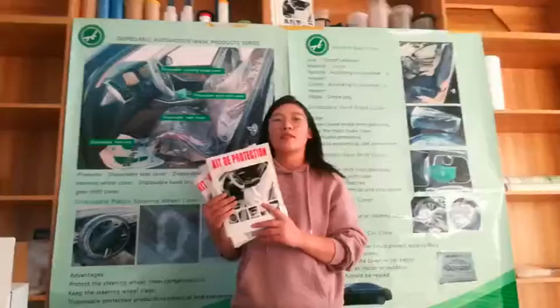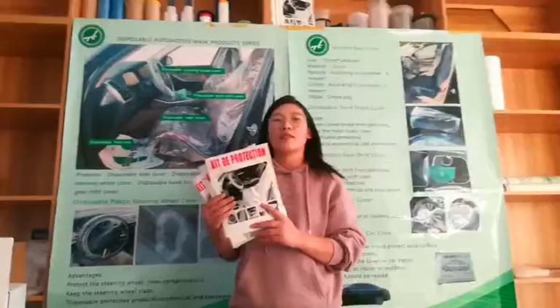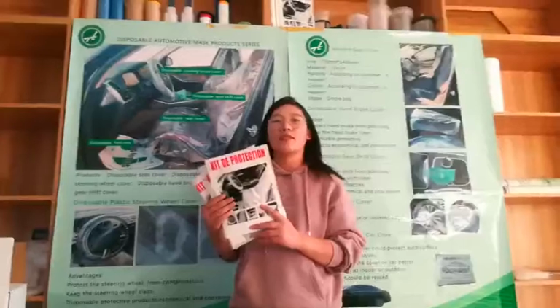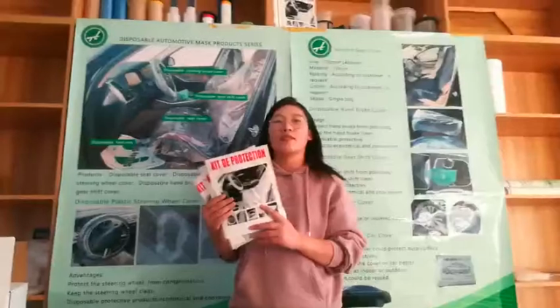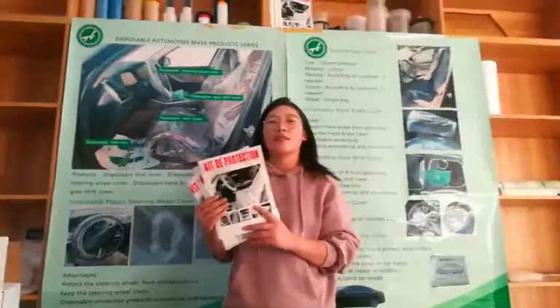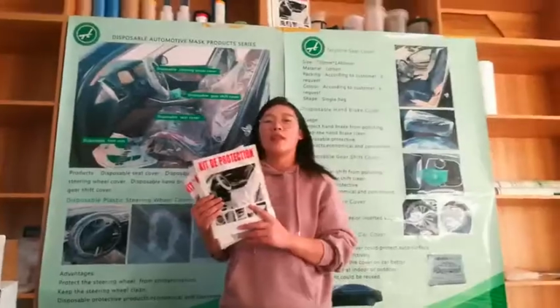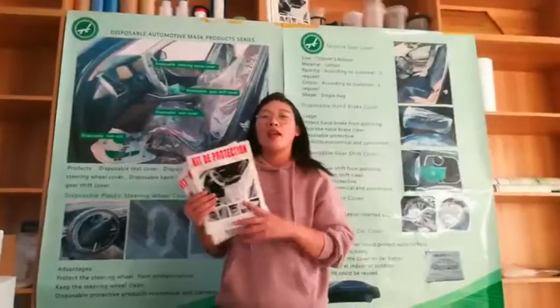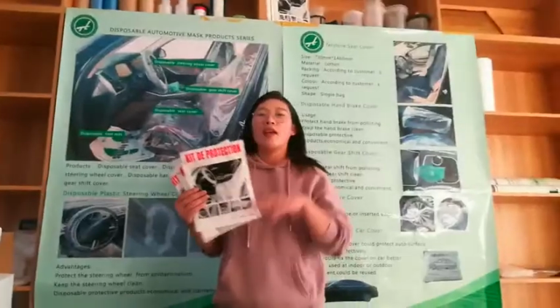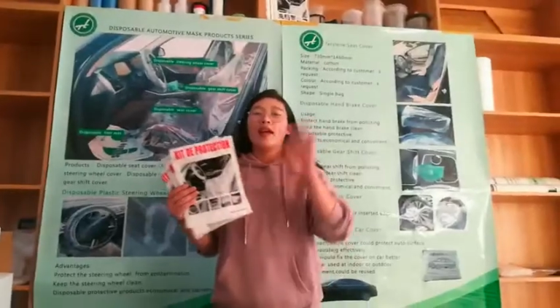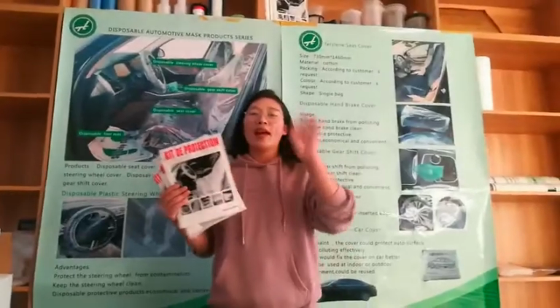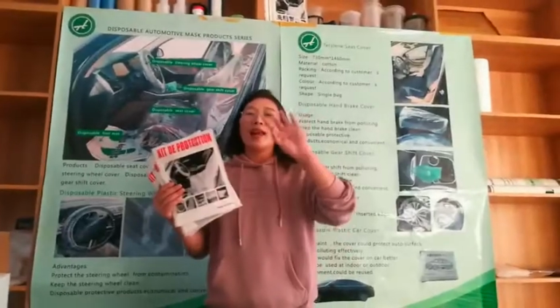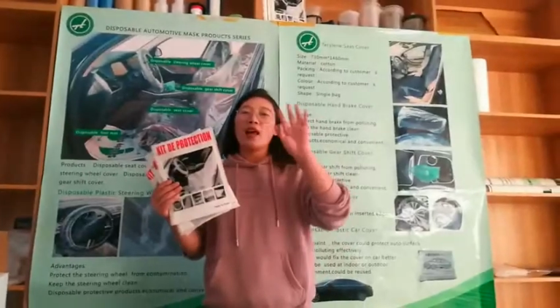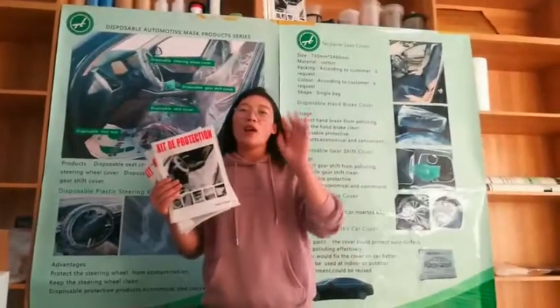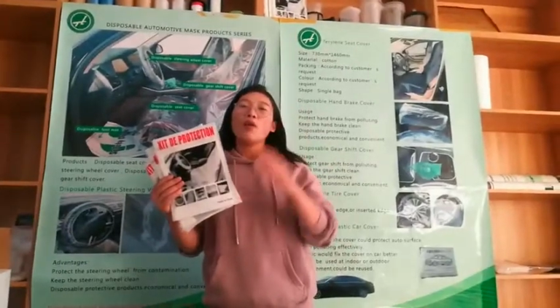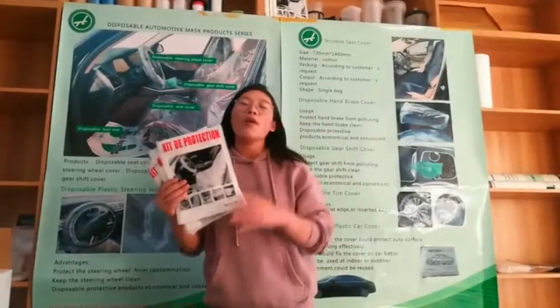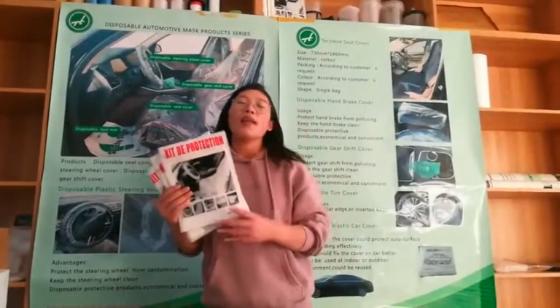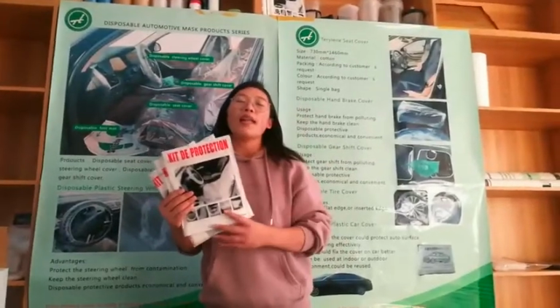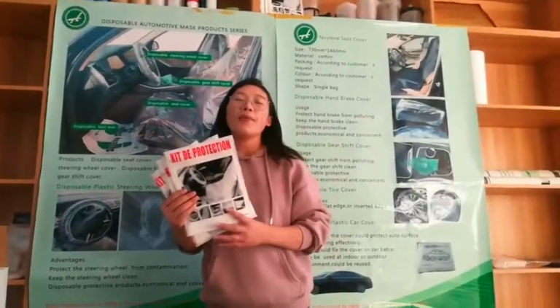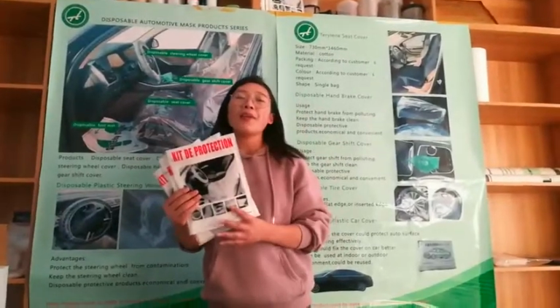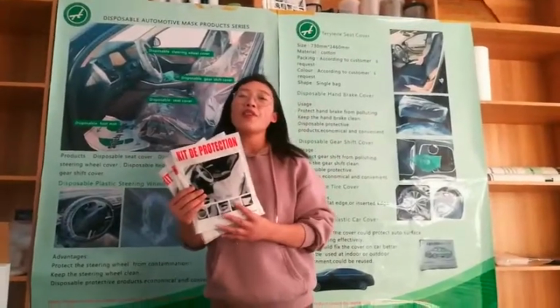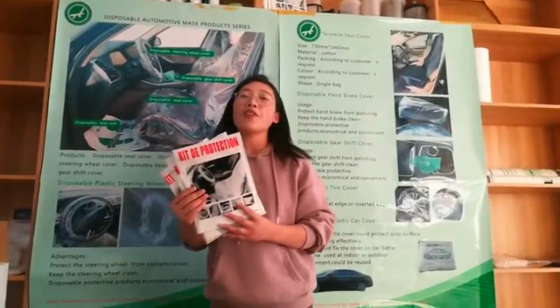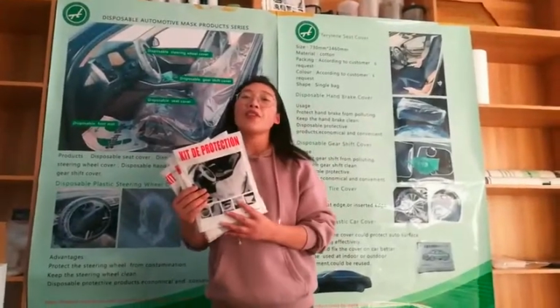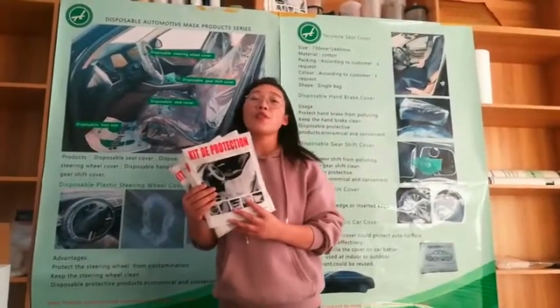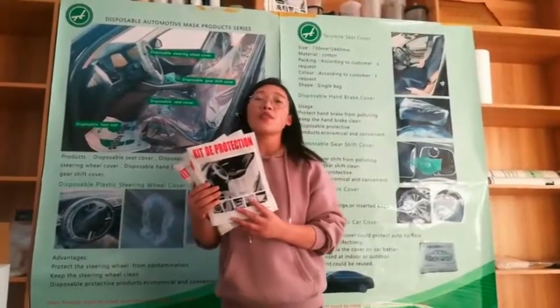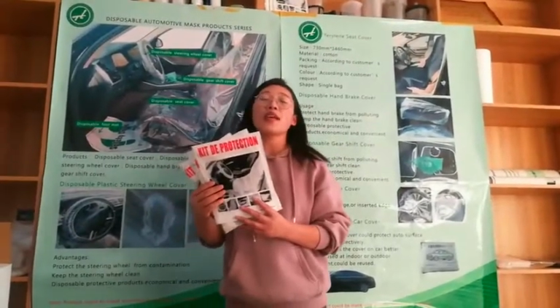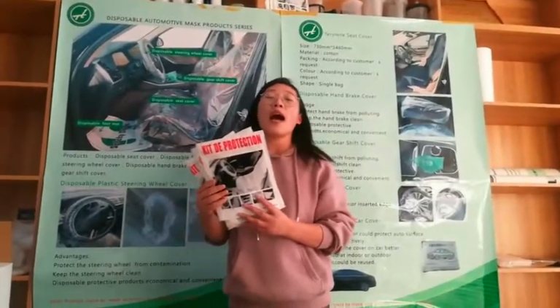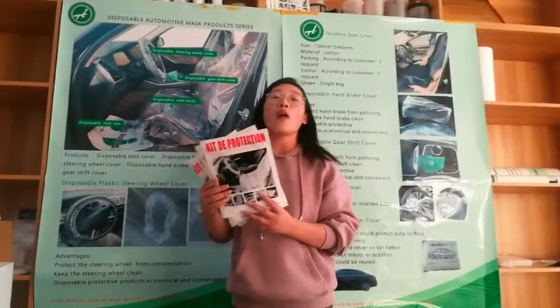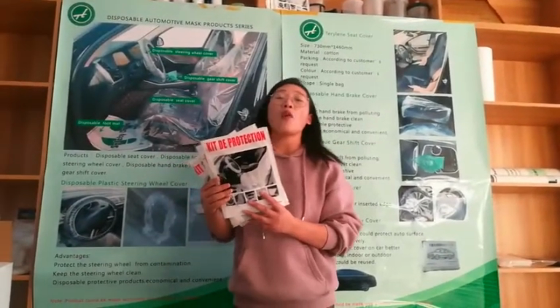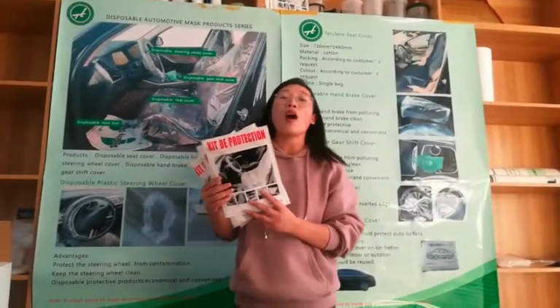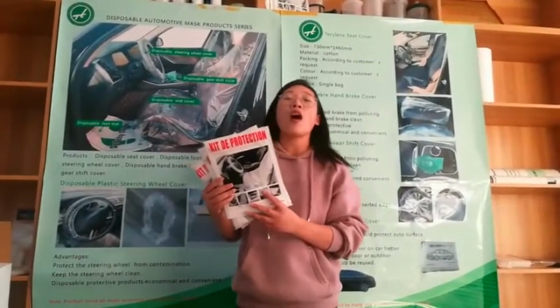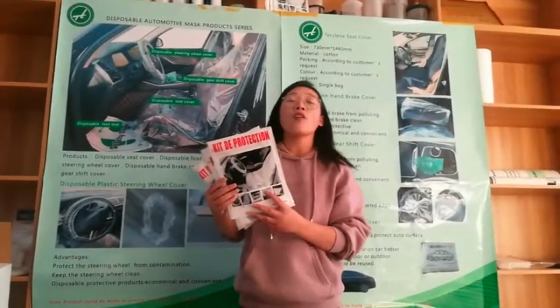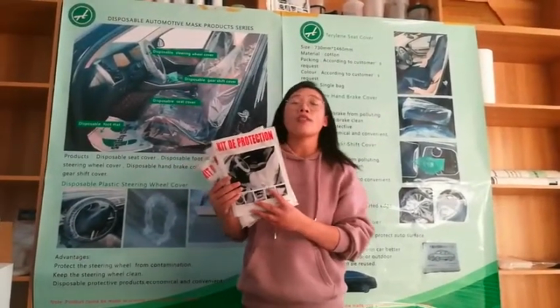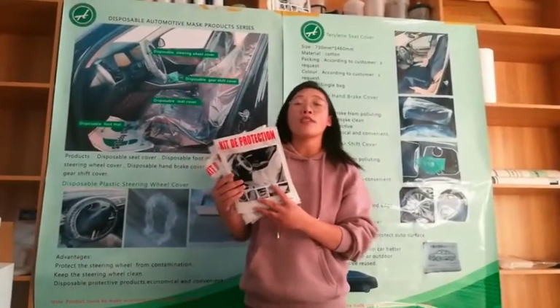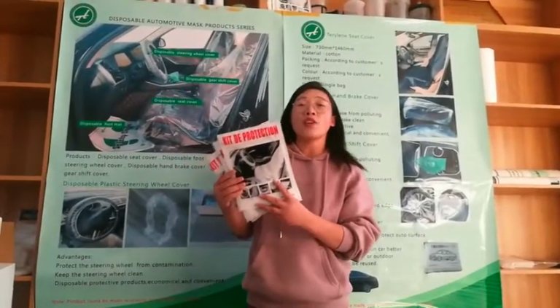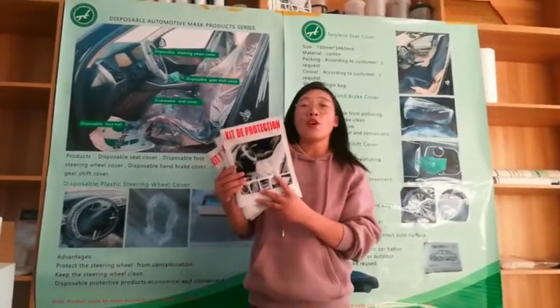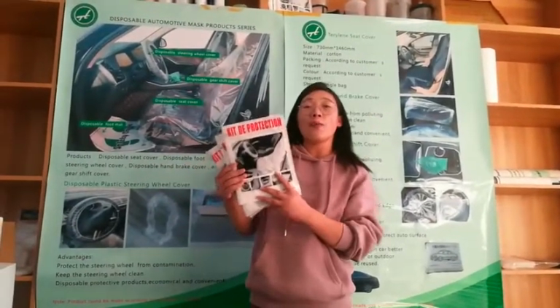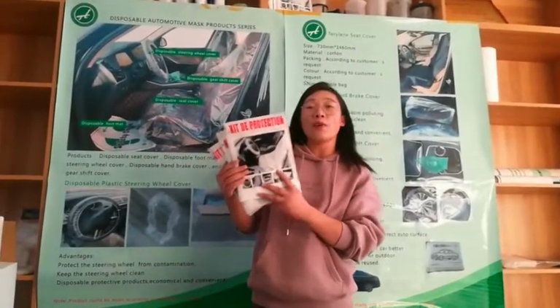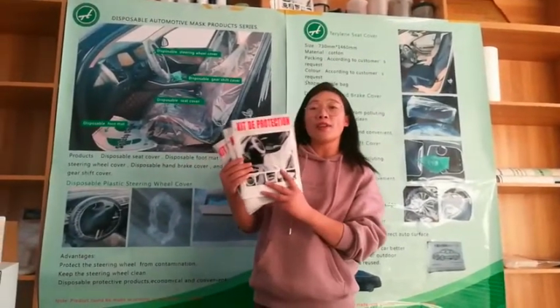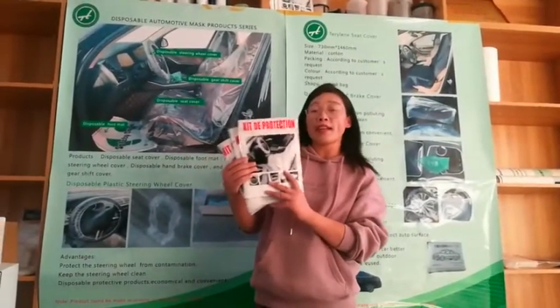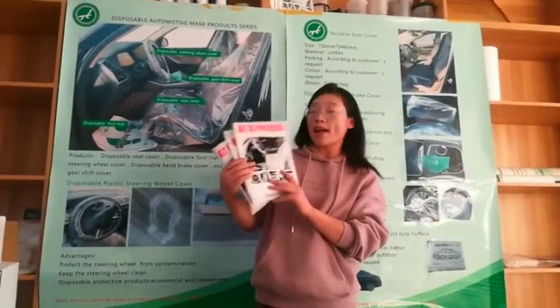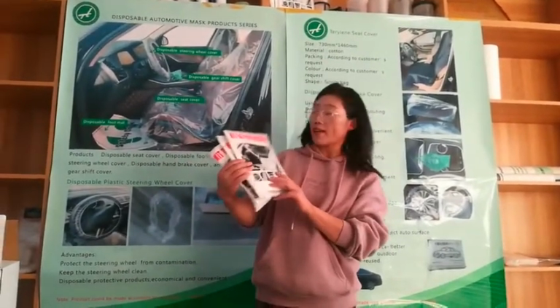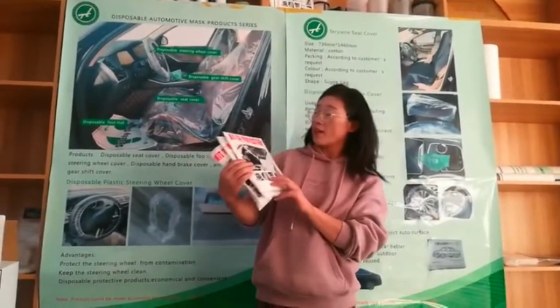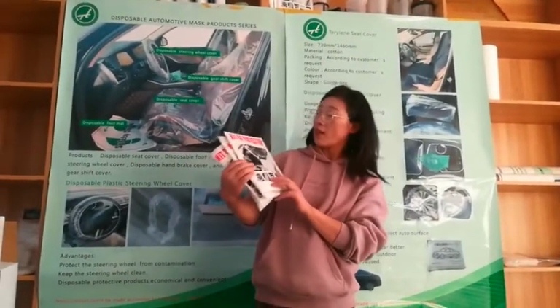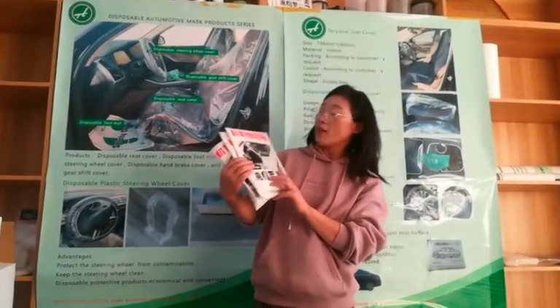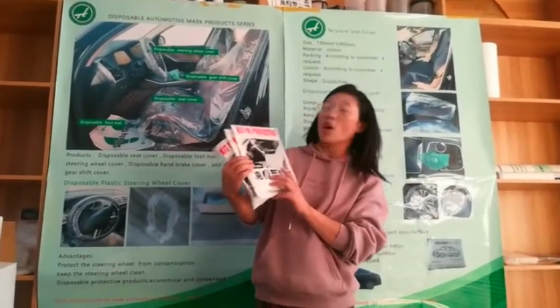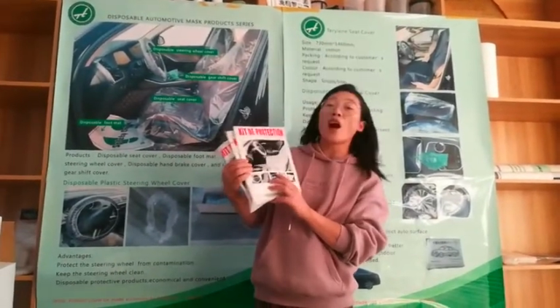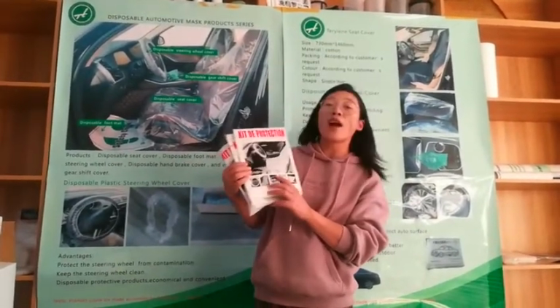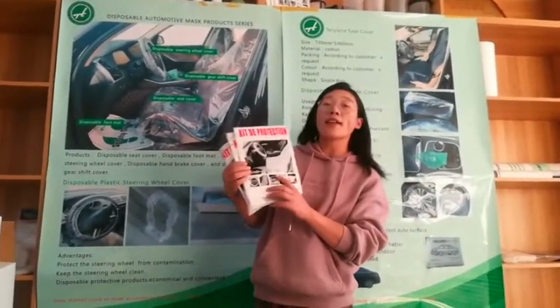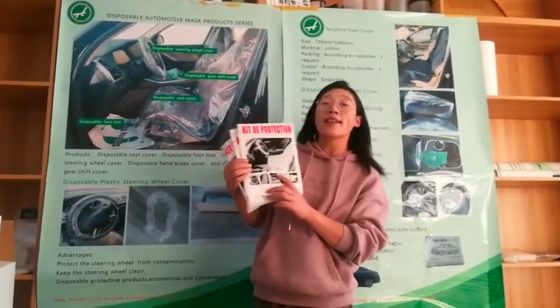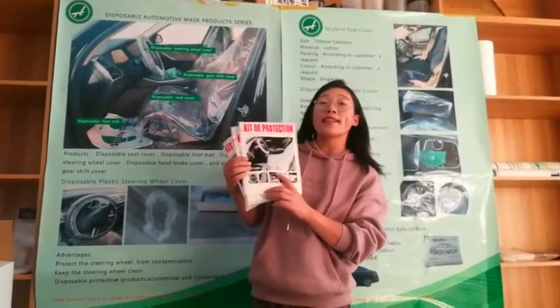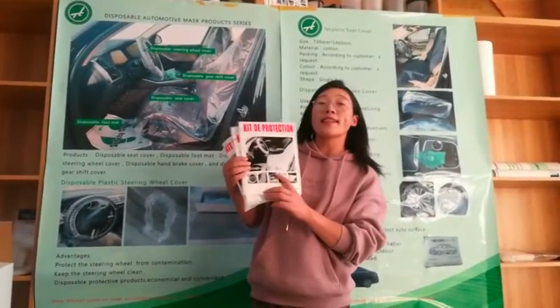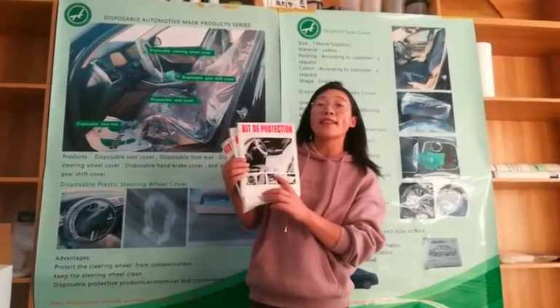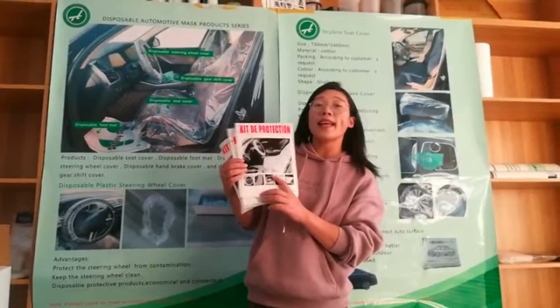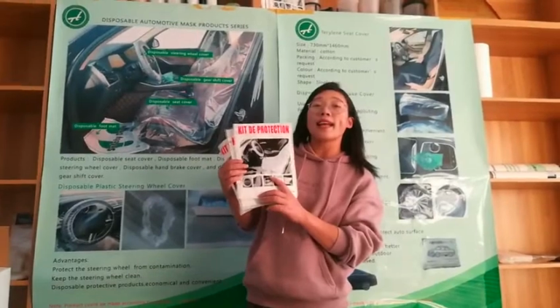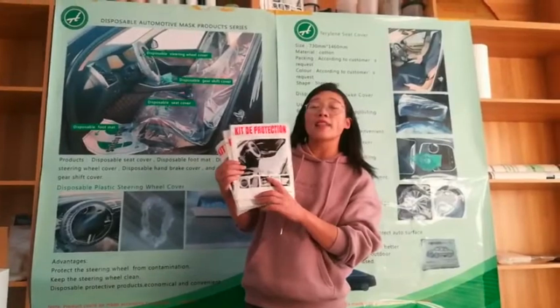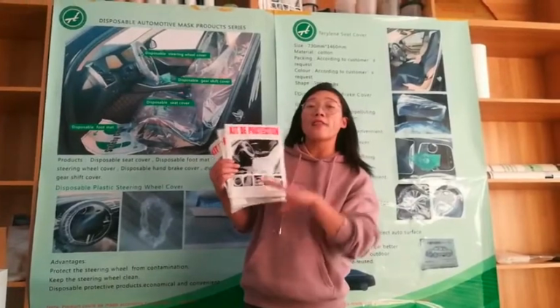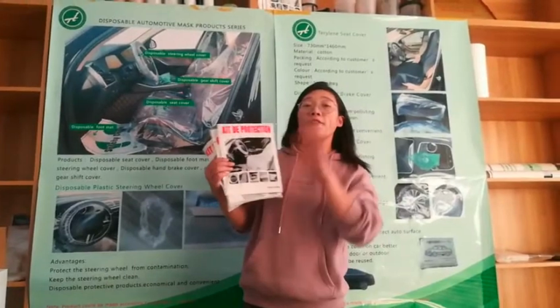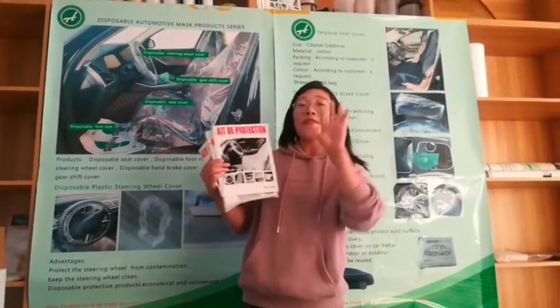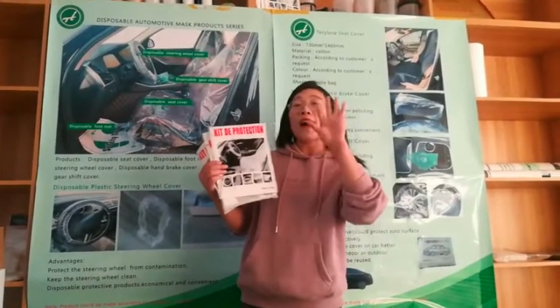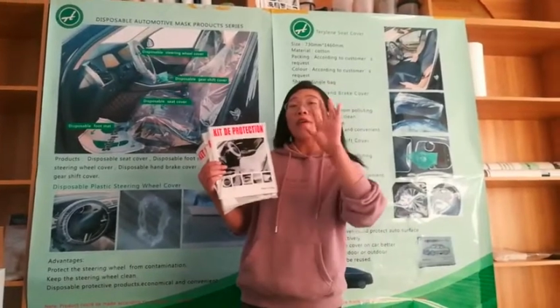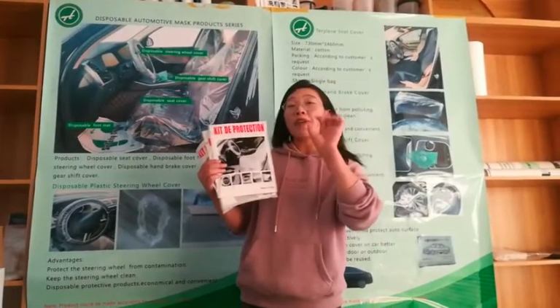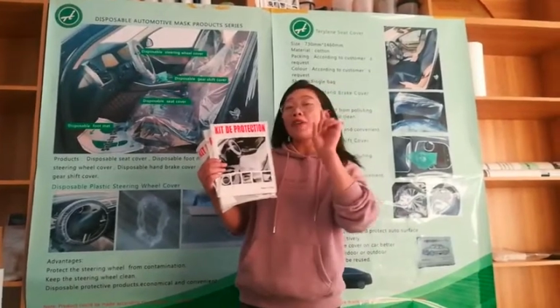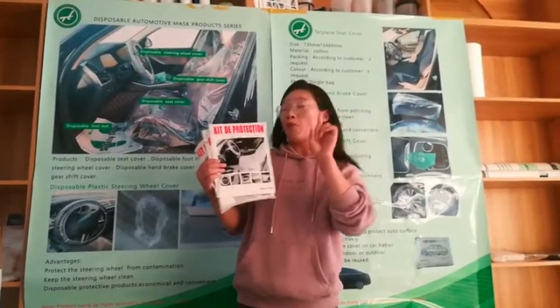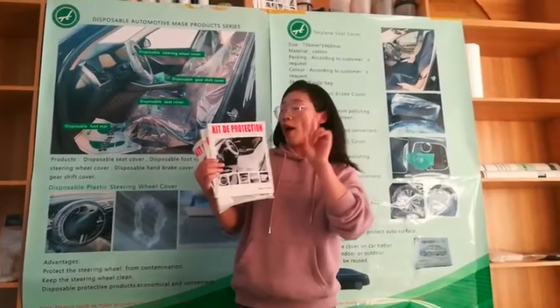Hello, let me introduce our hot steel product, CarClean Set 5-in-1.